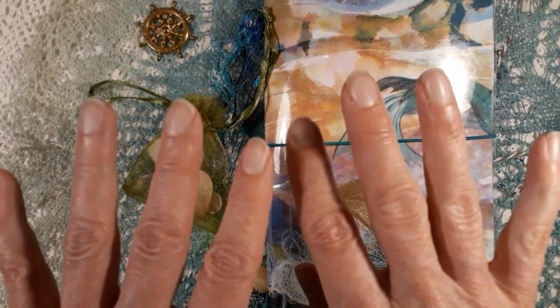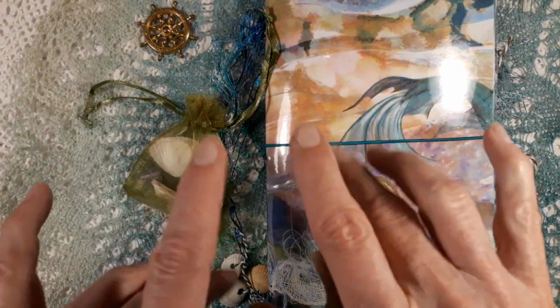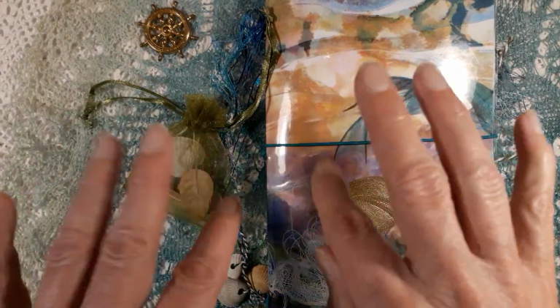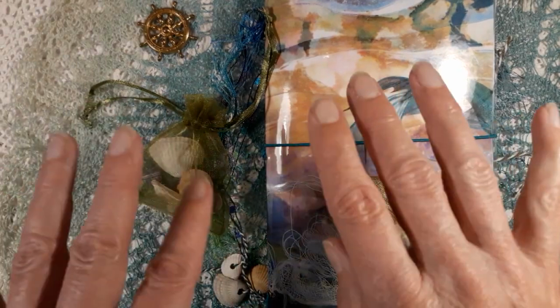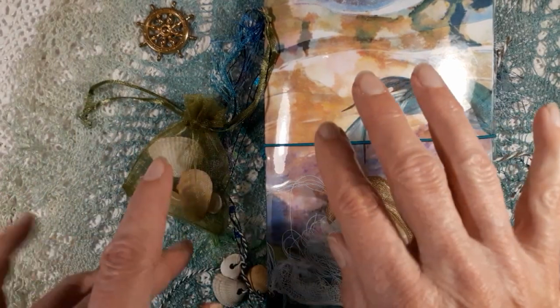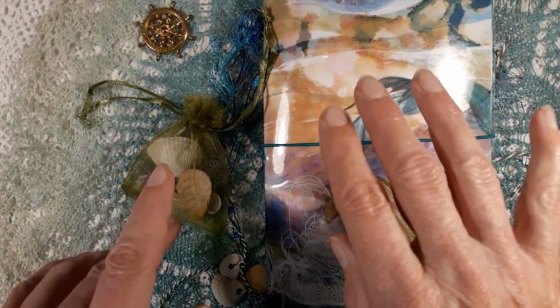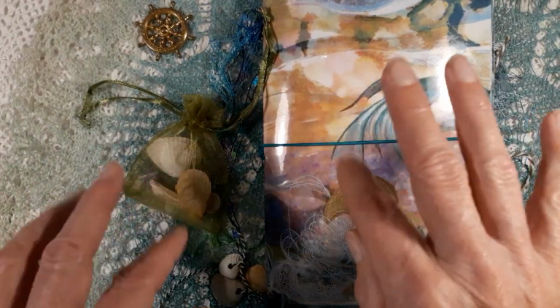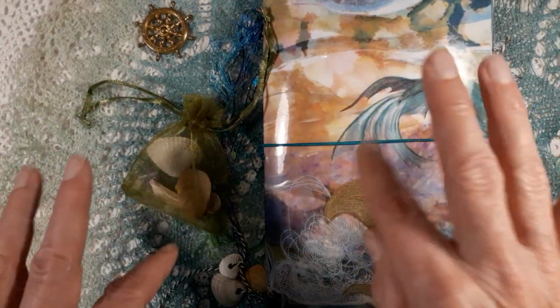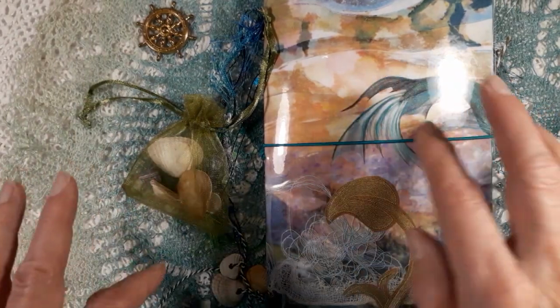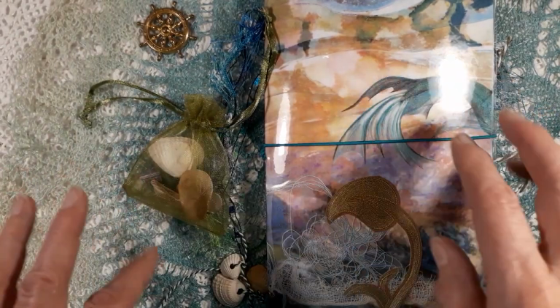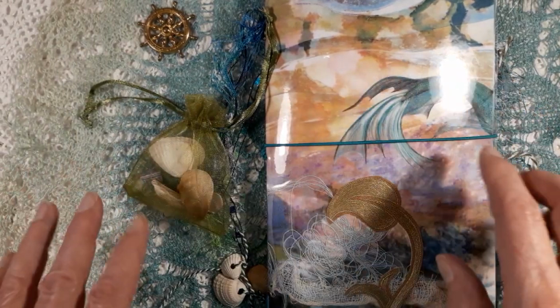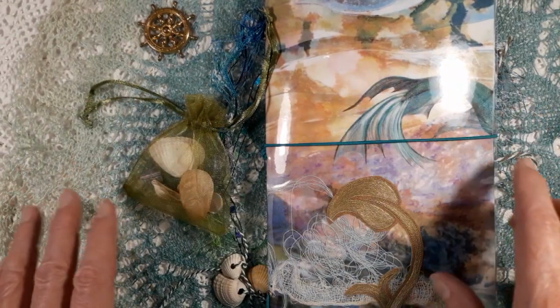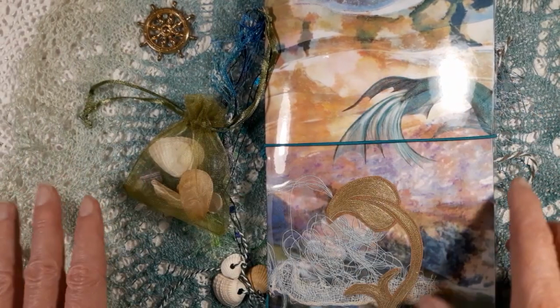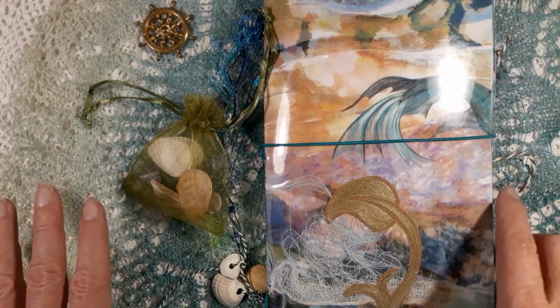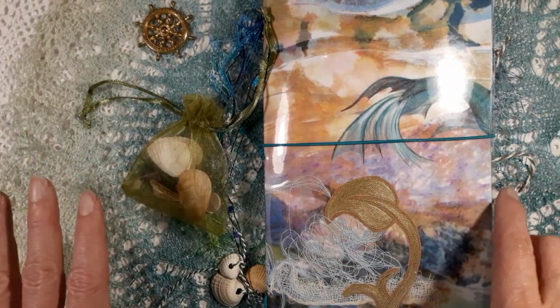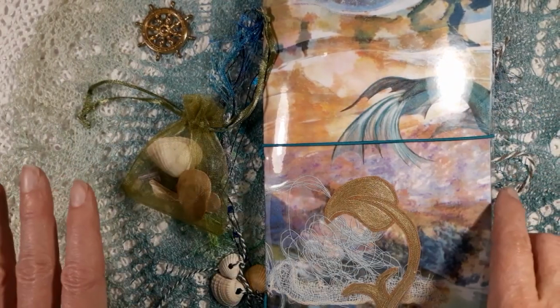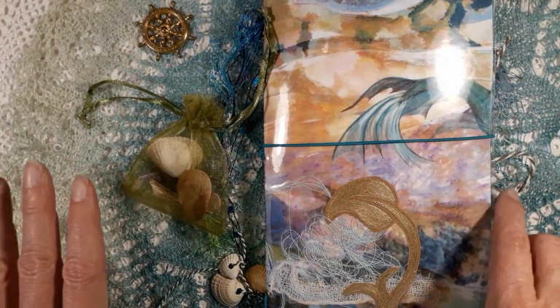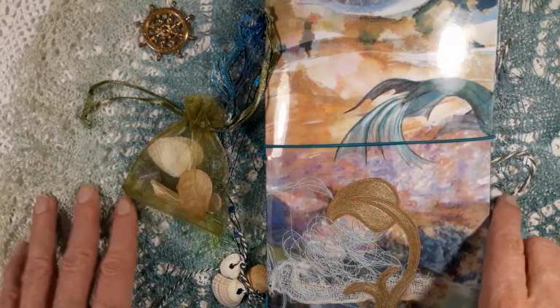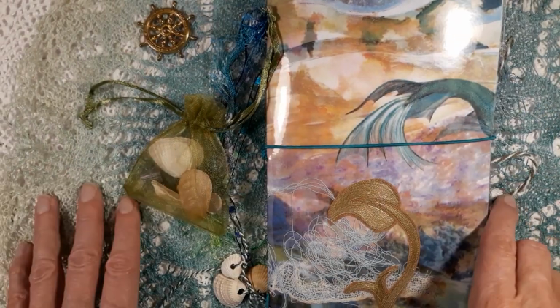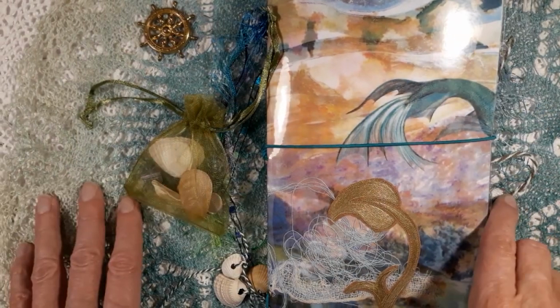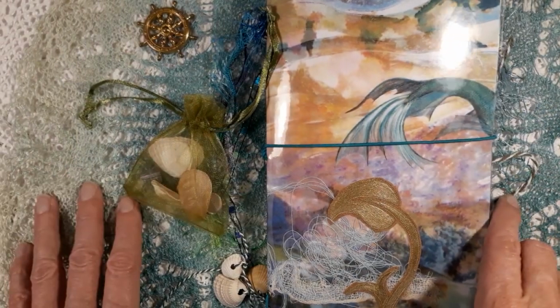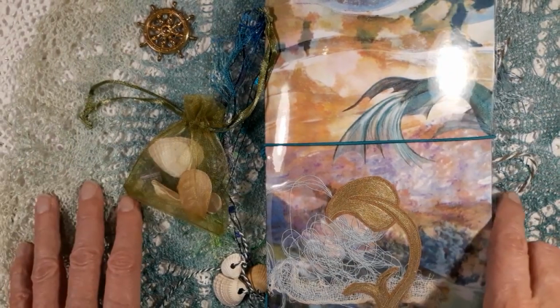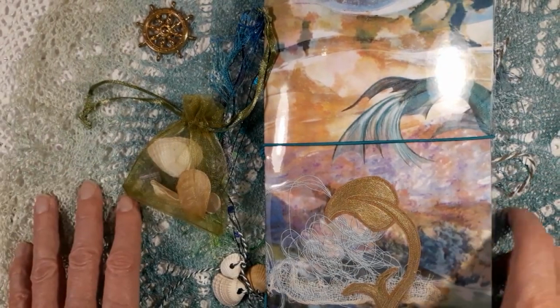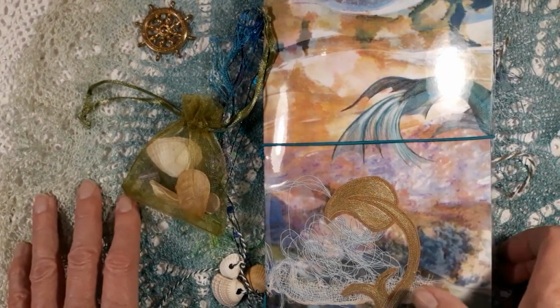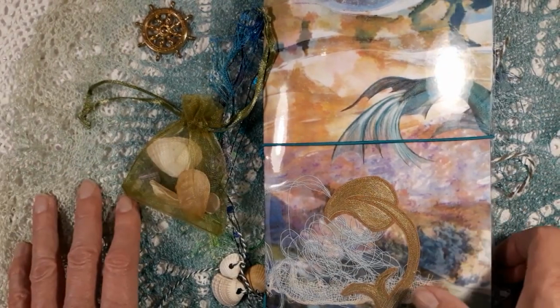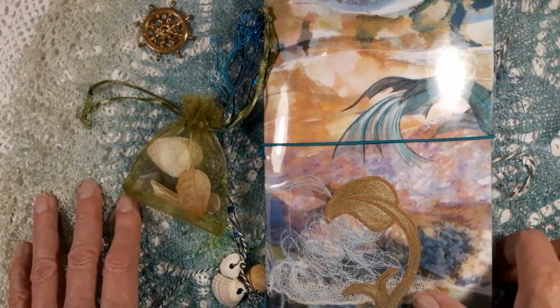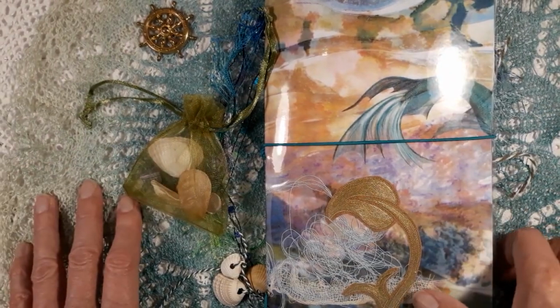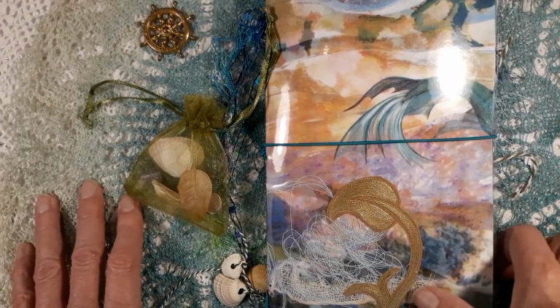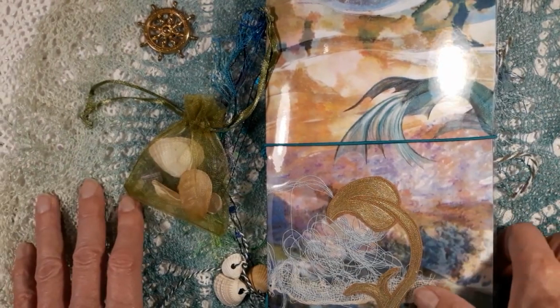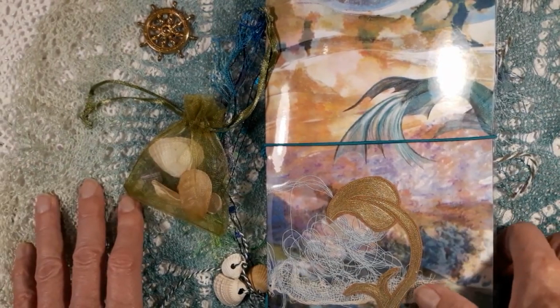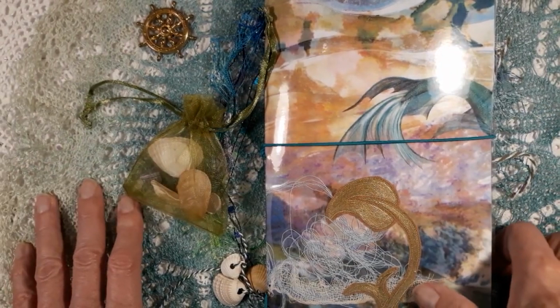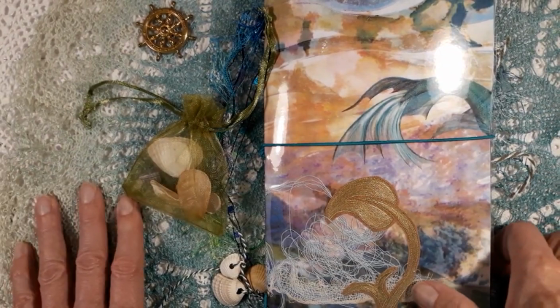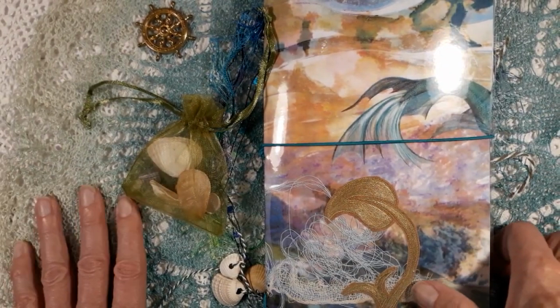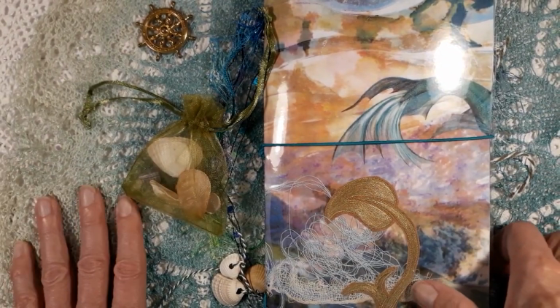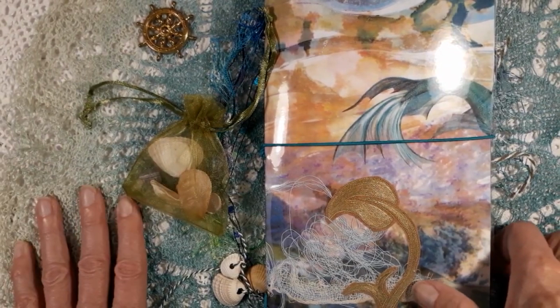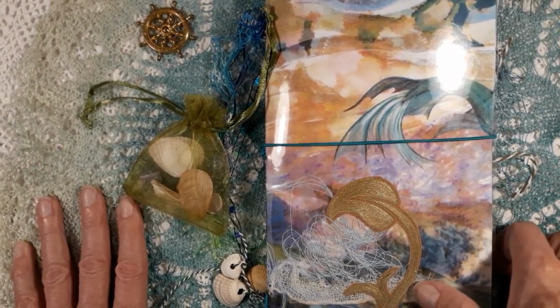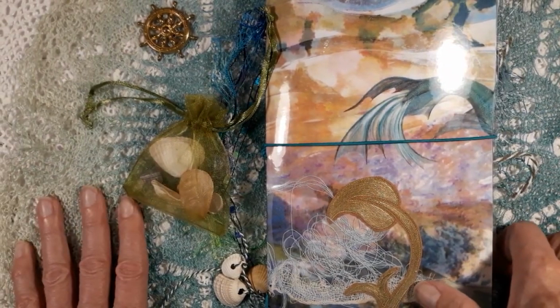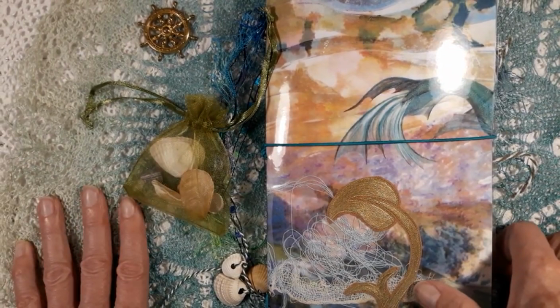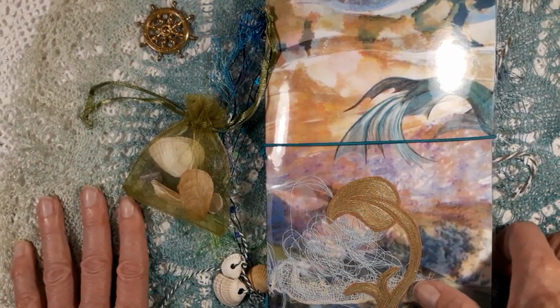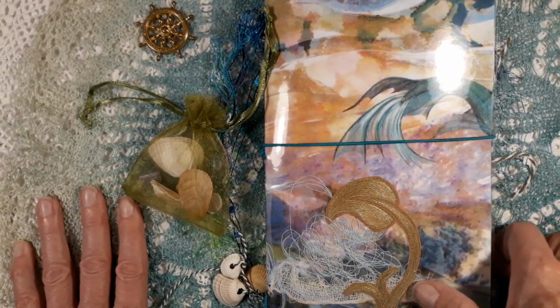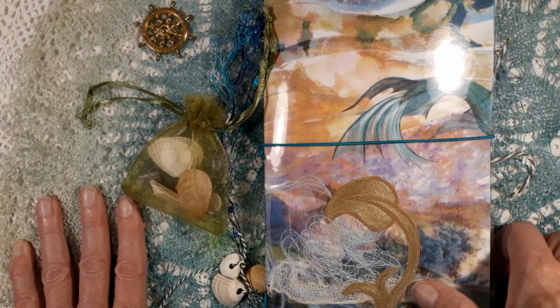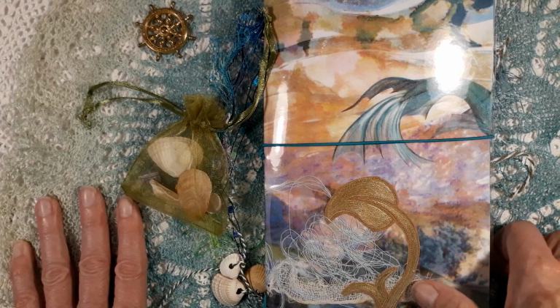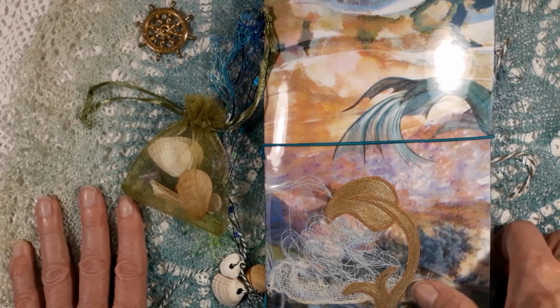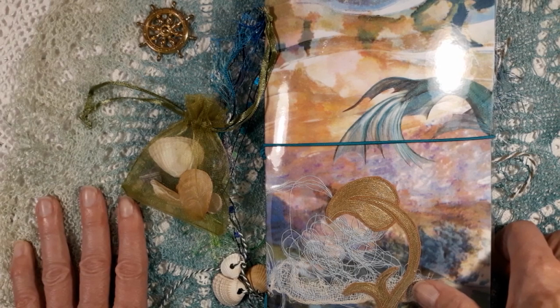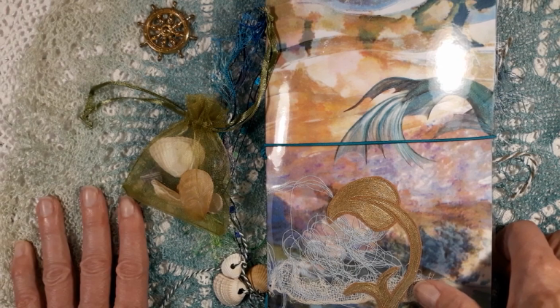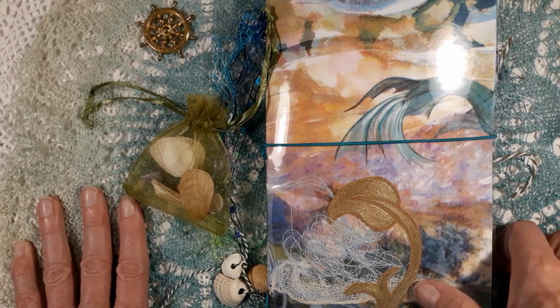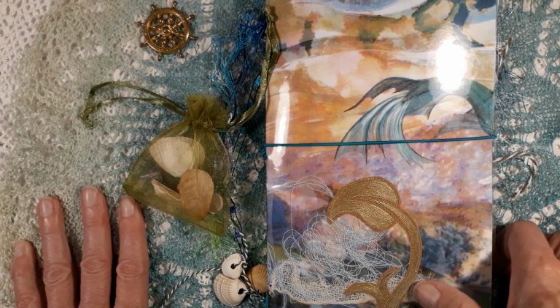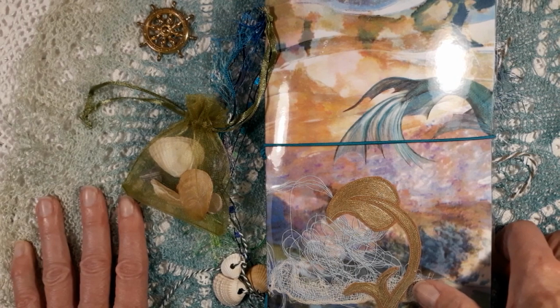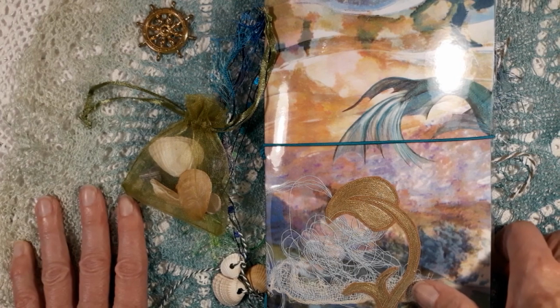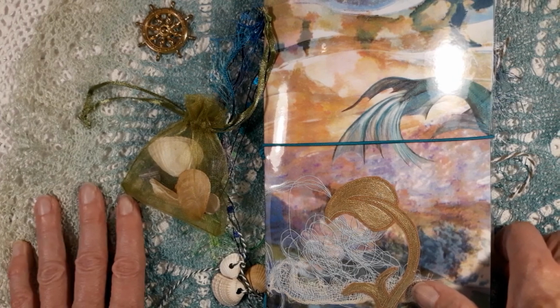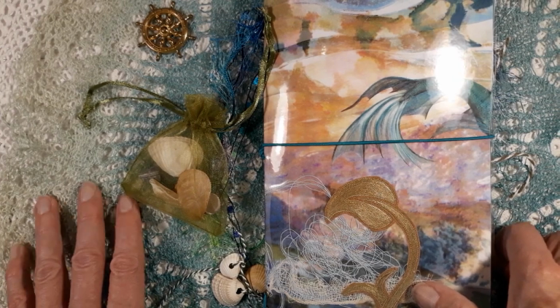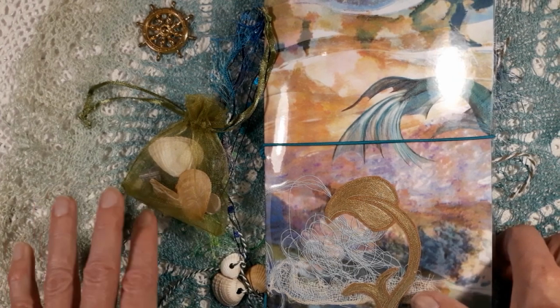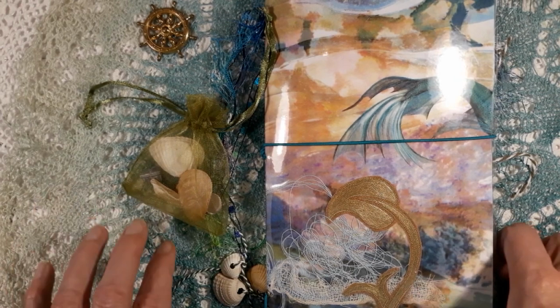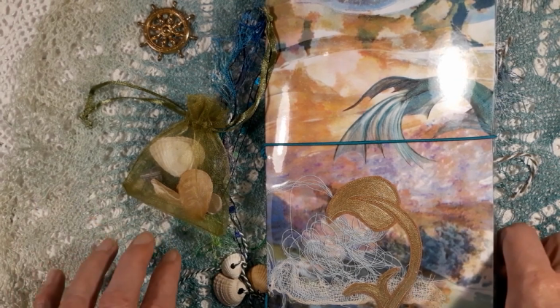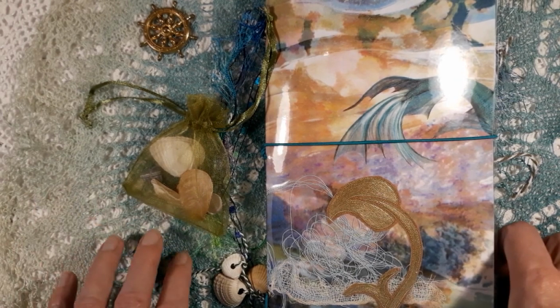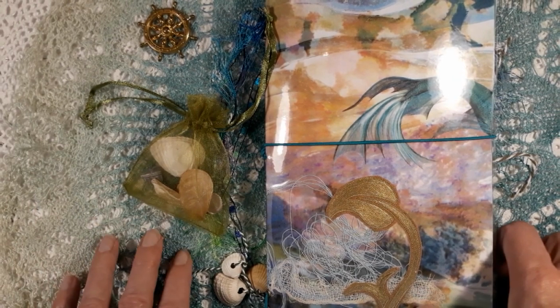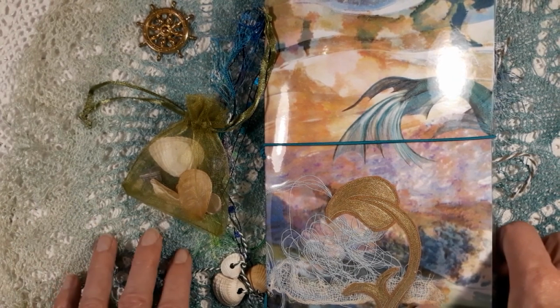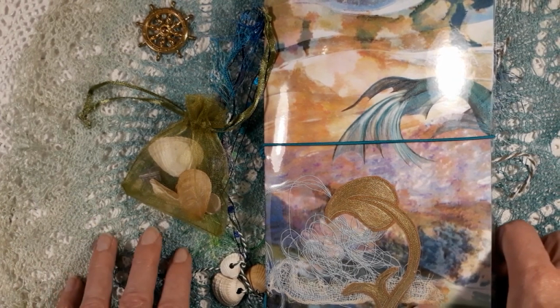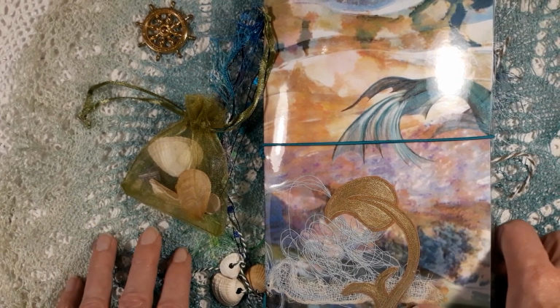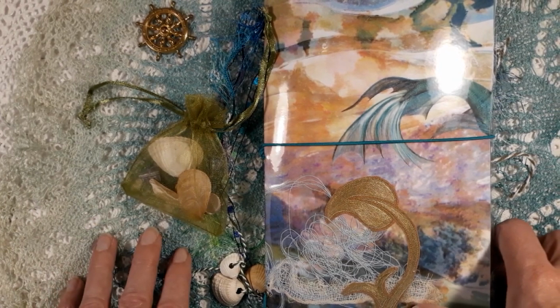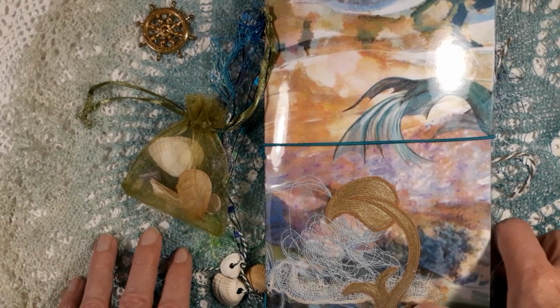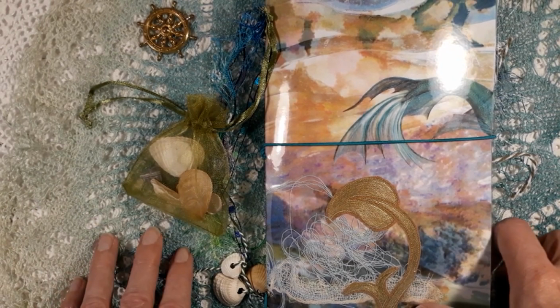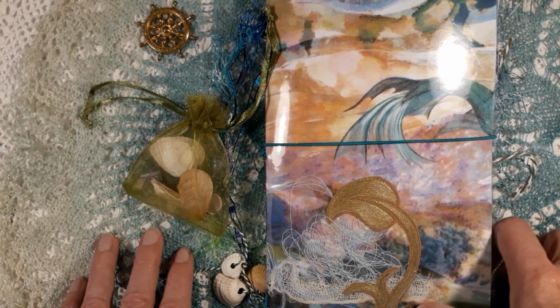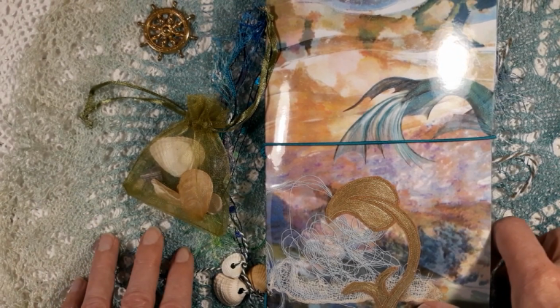Hi friends! Today we dive into a stormy sea to see some mermaids.